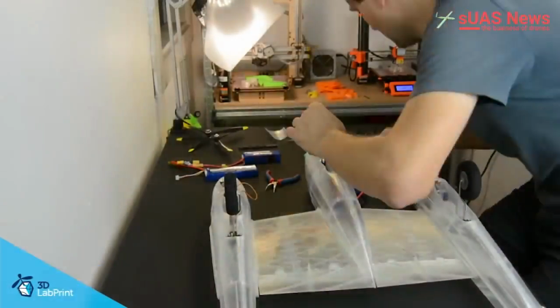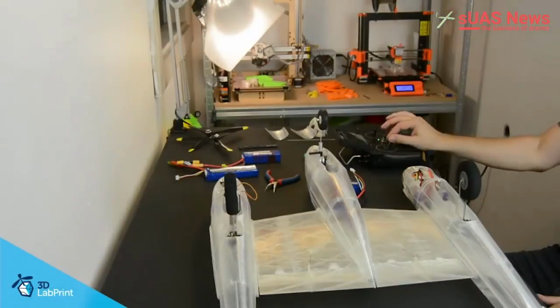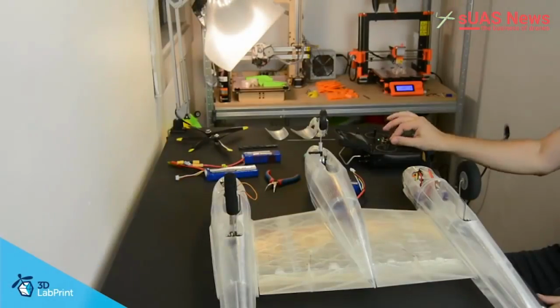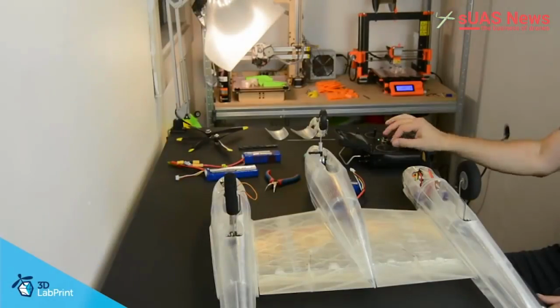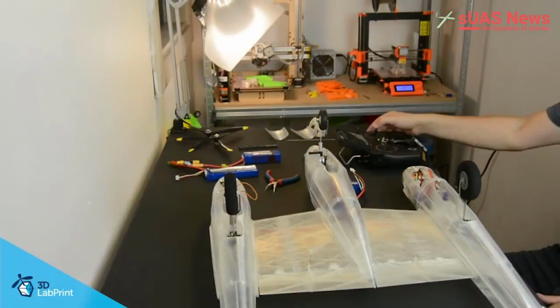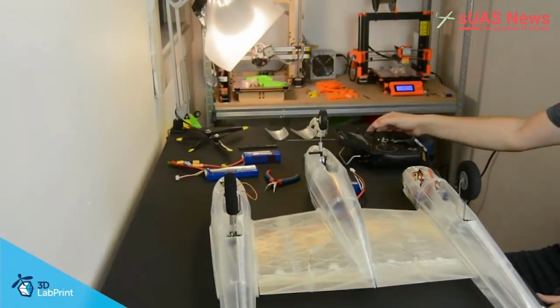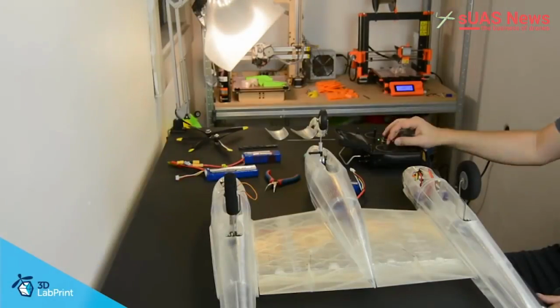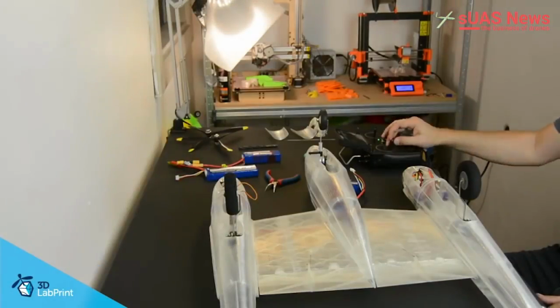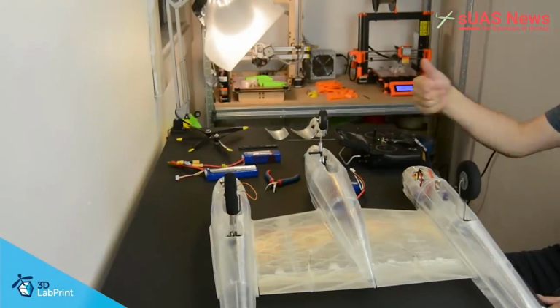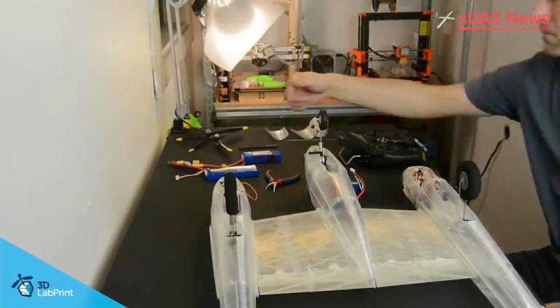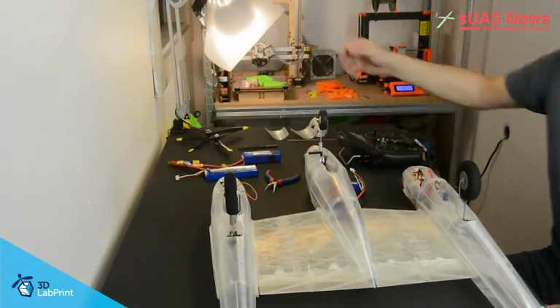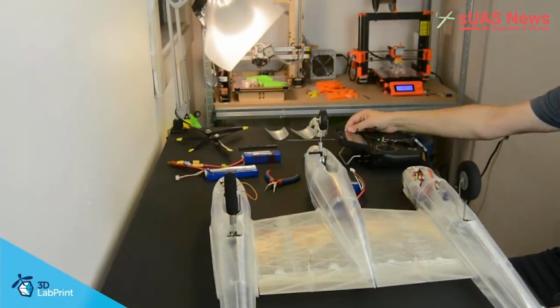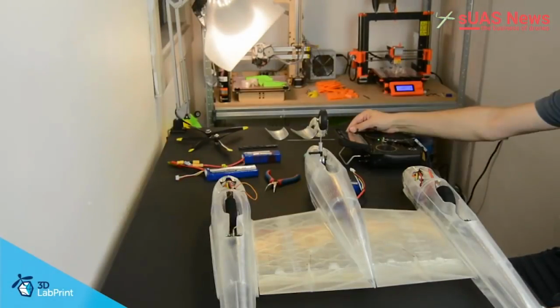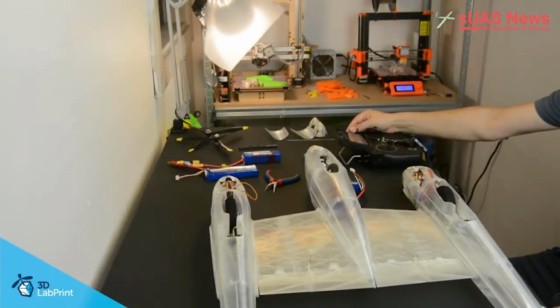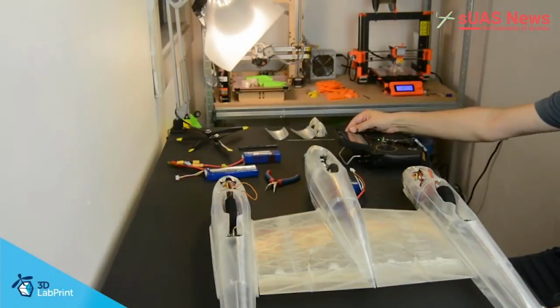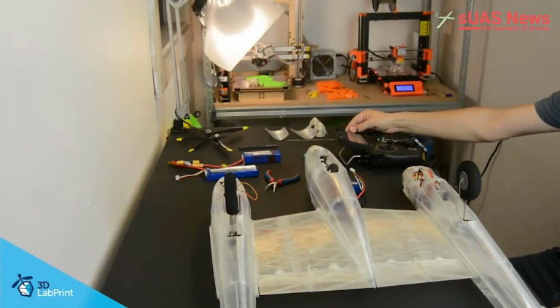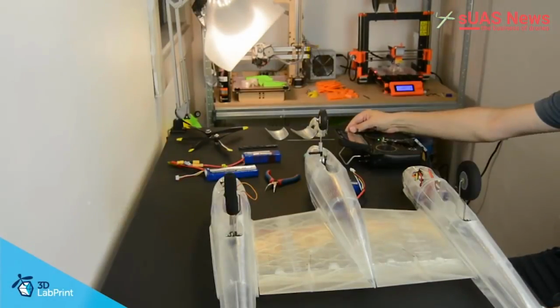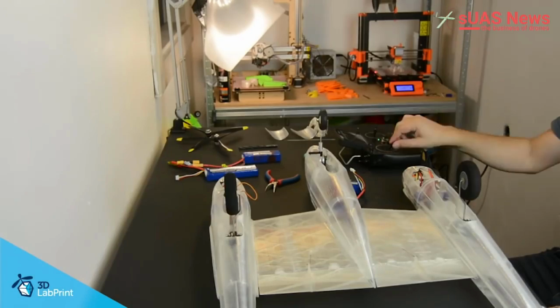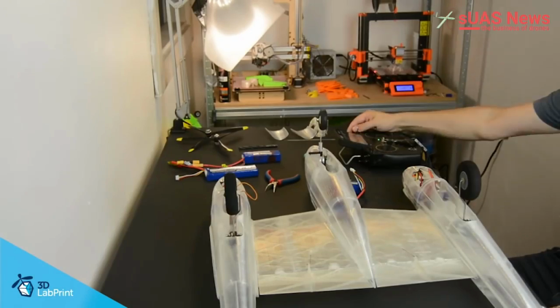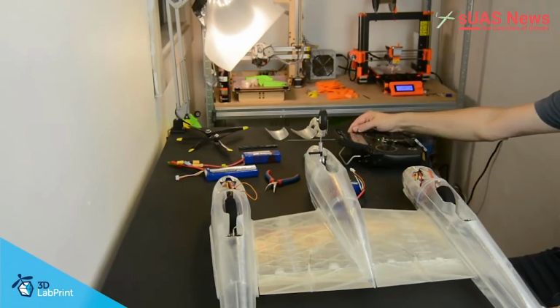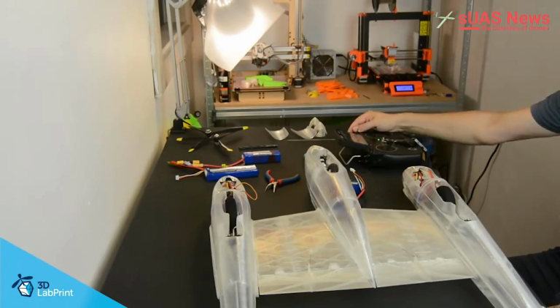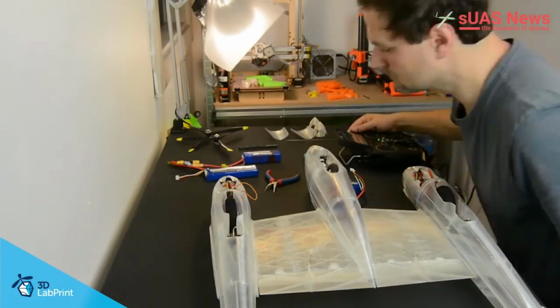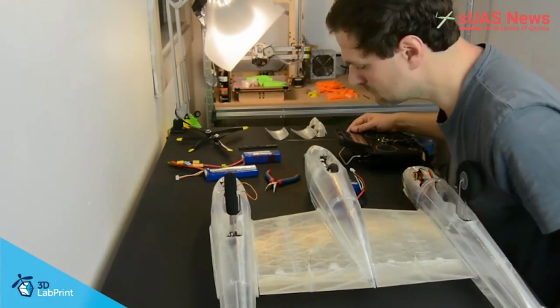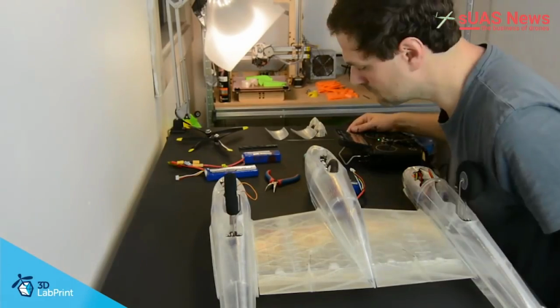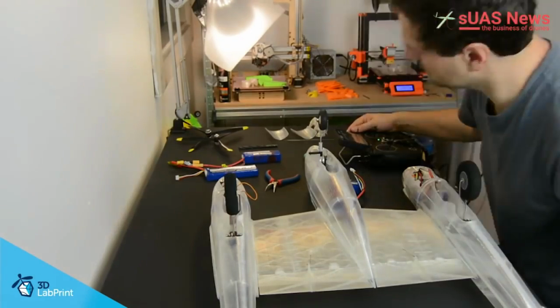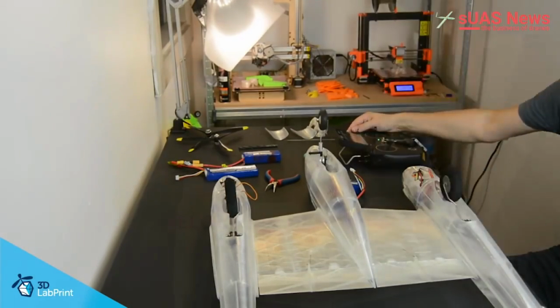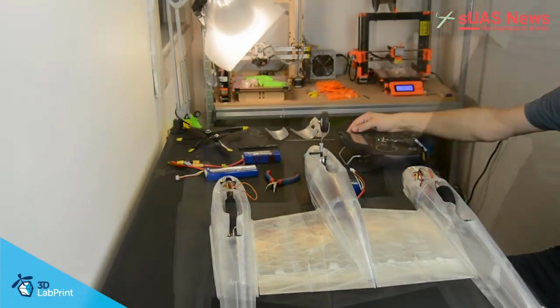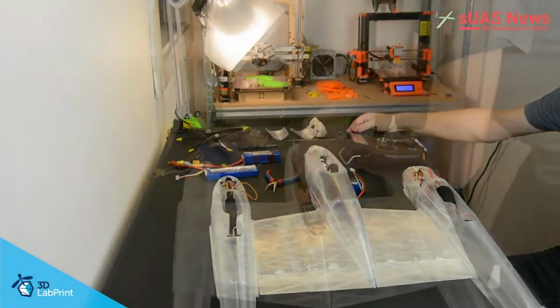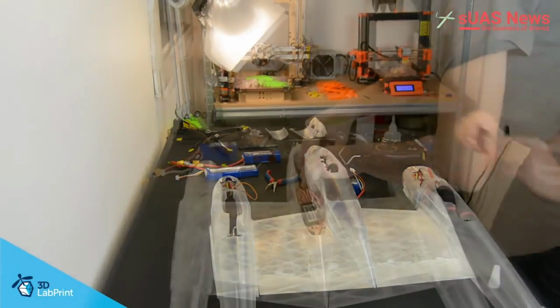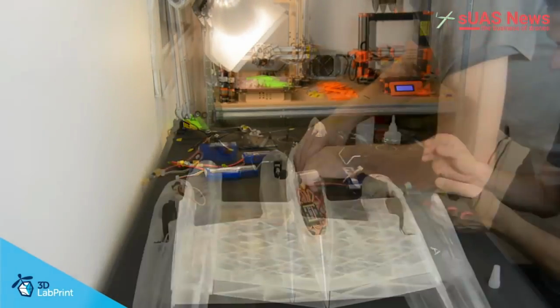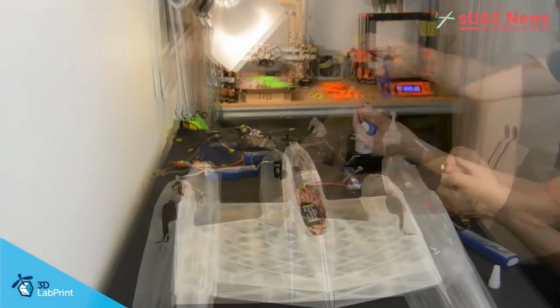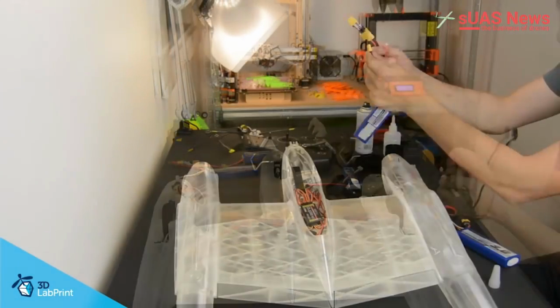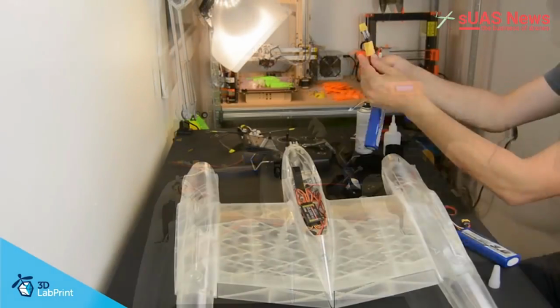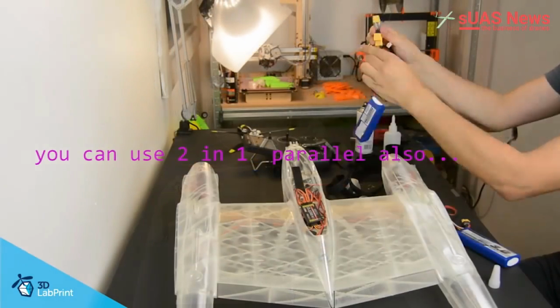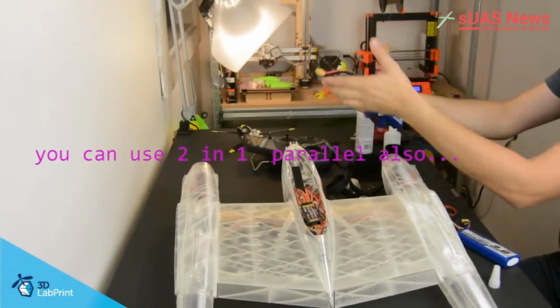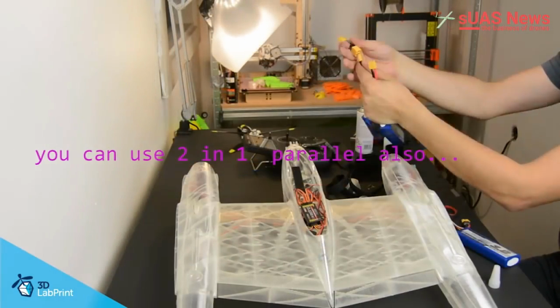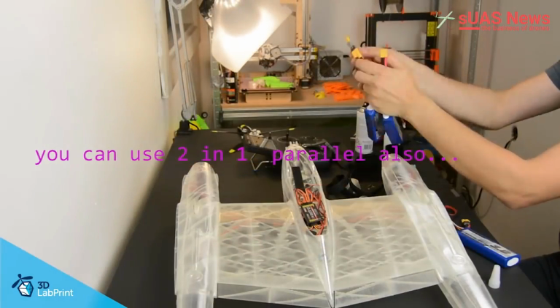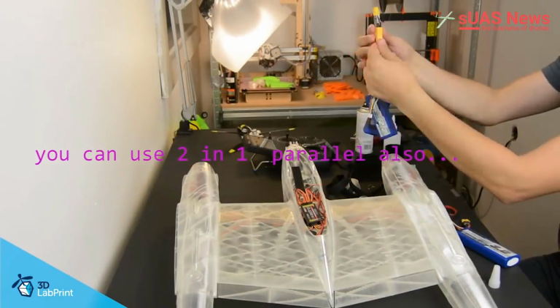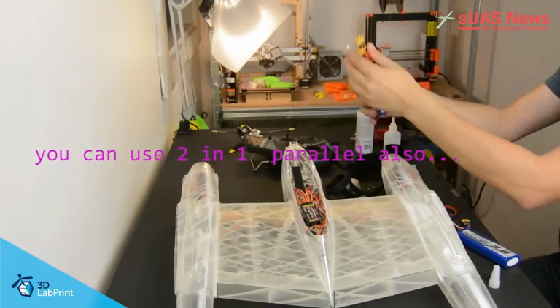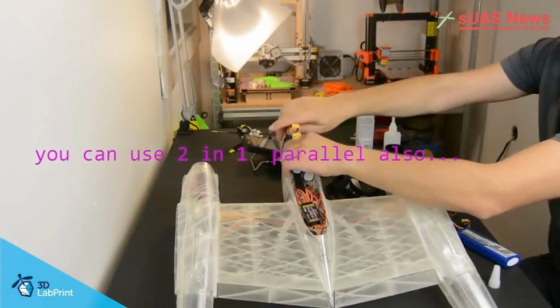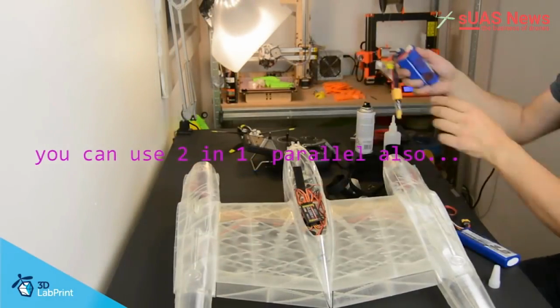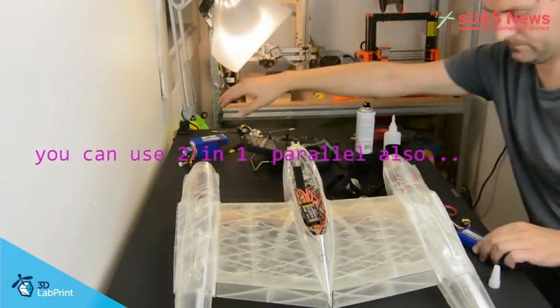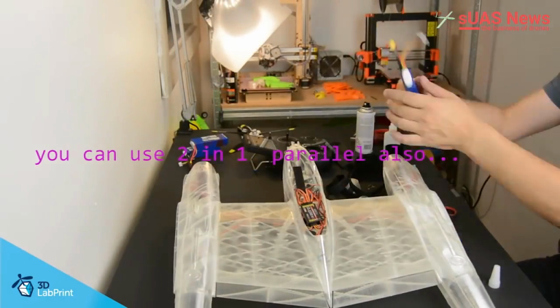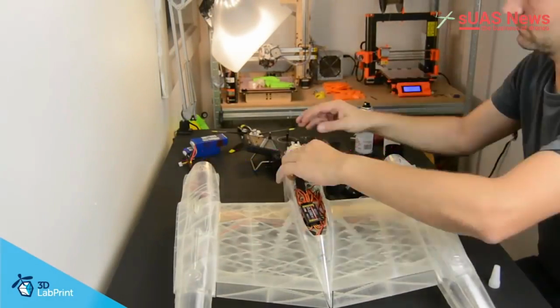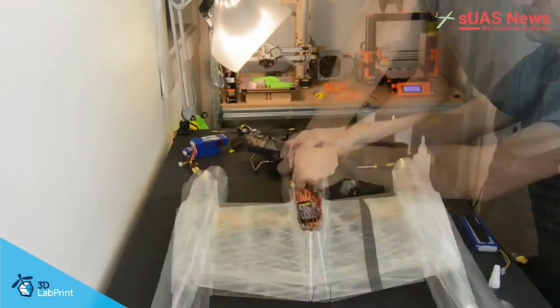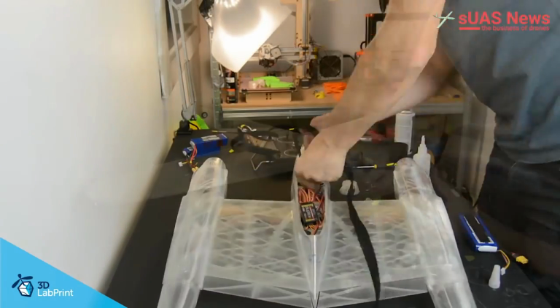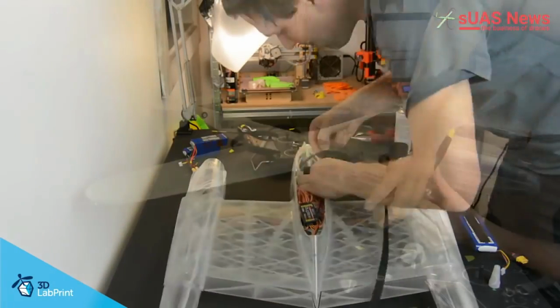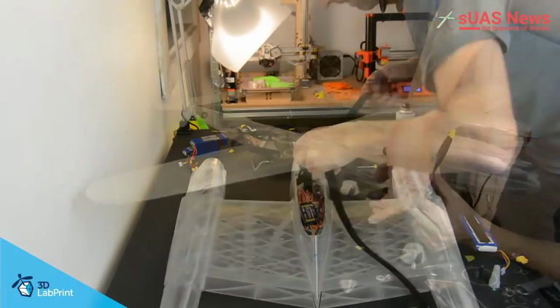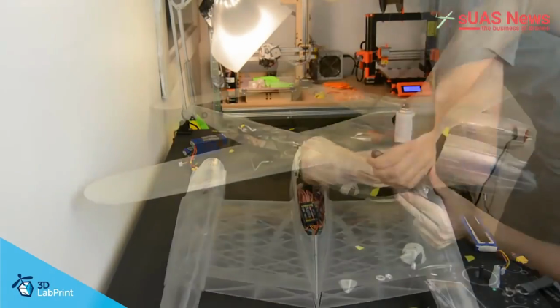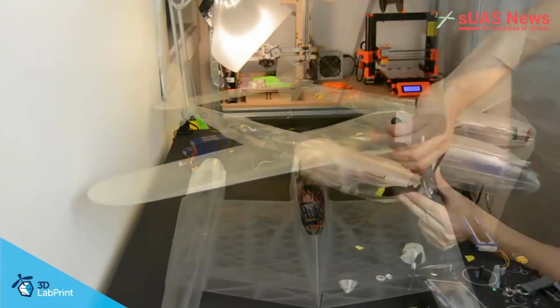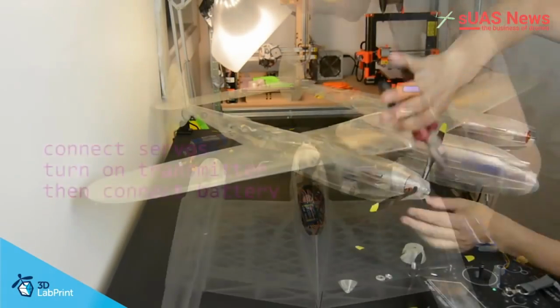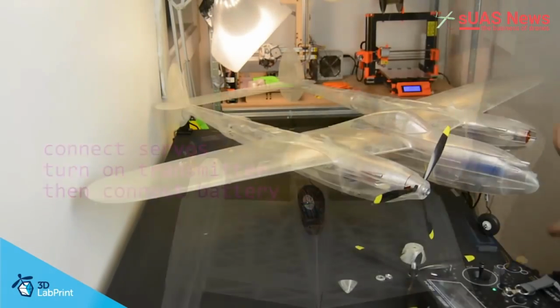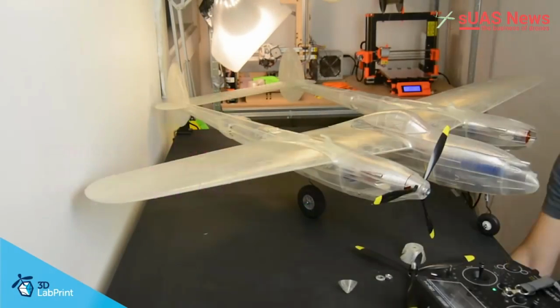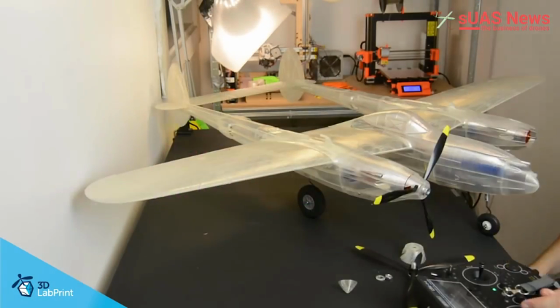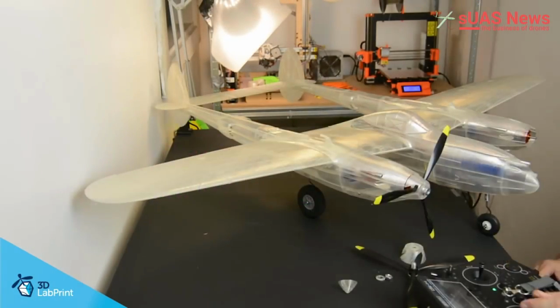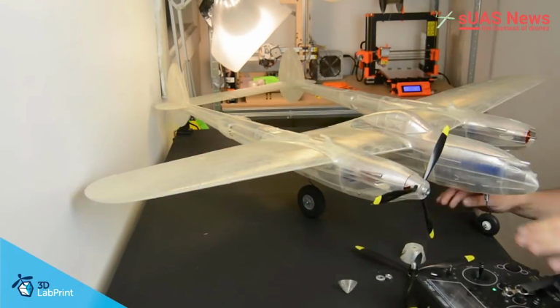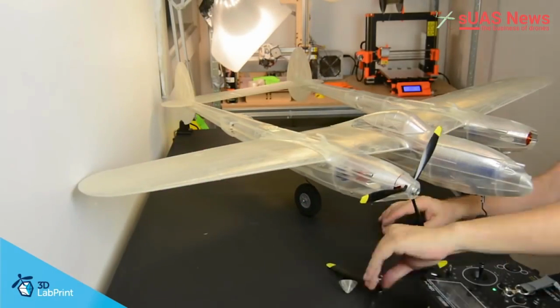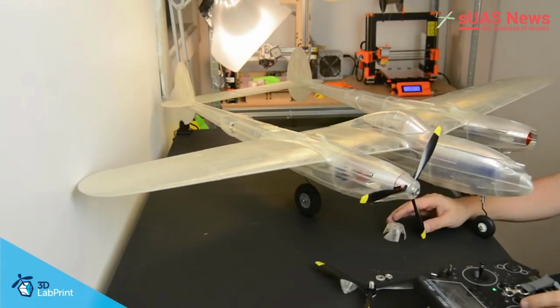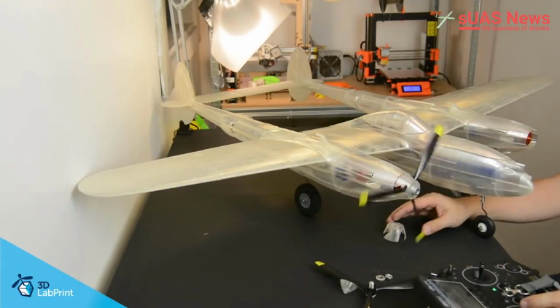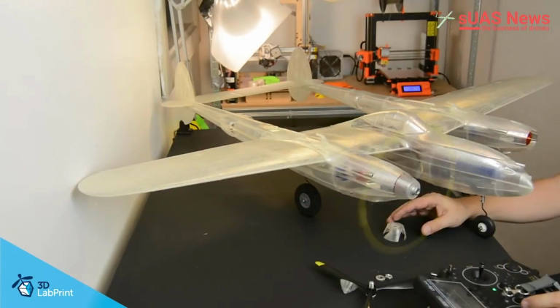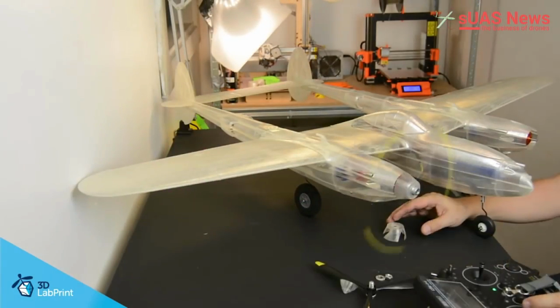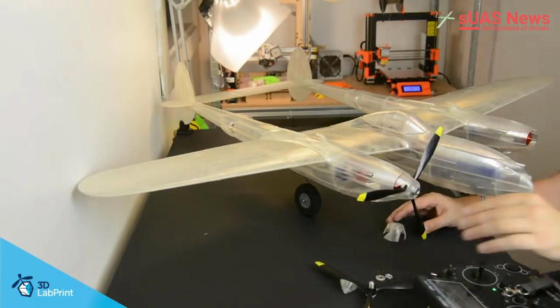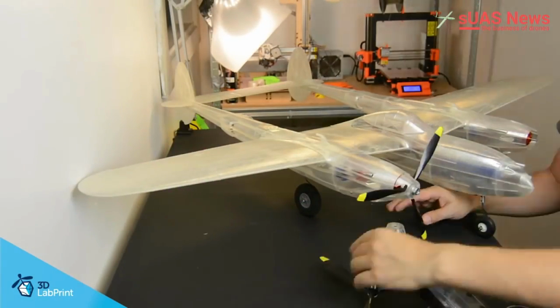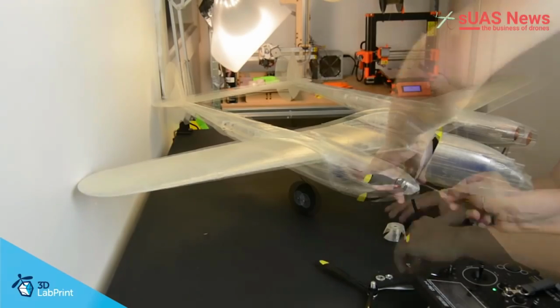Well done, 3D Lab Print. I cannot begin to imagine how many hours of work have gone into designing these machines. This is a tipping point.